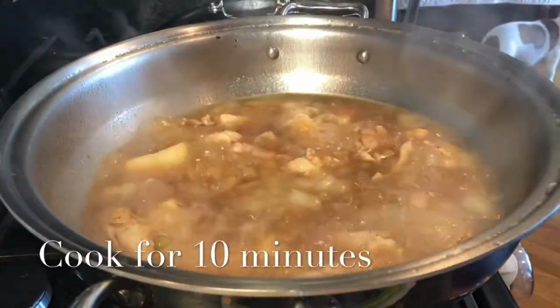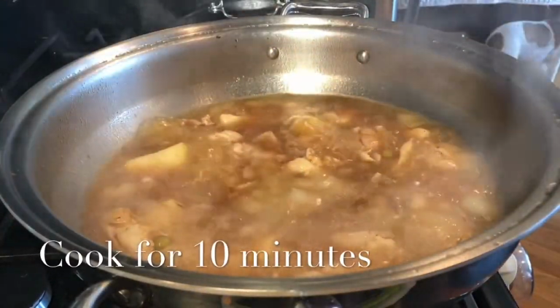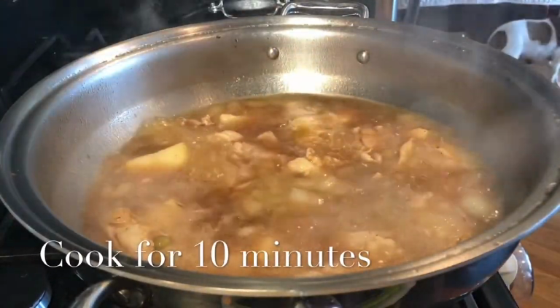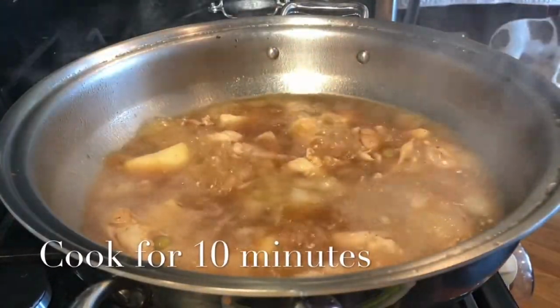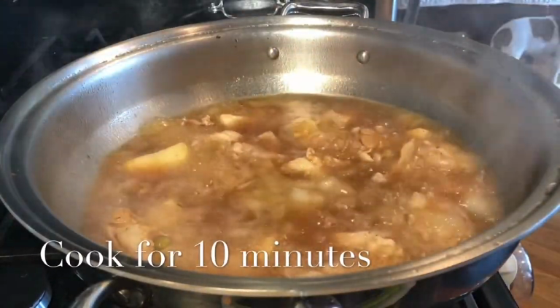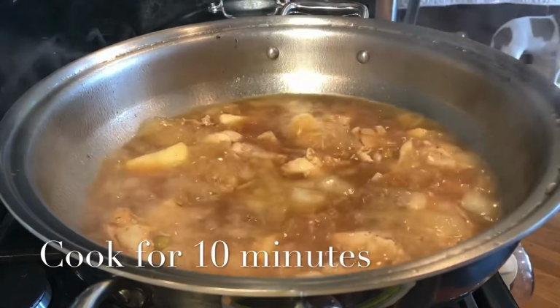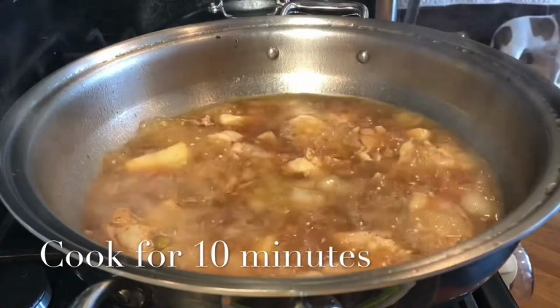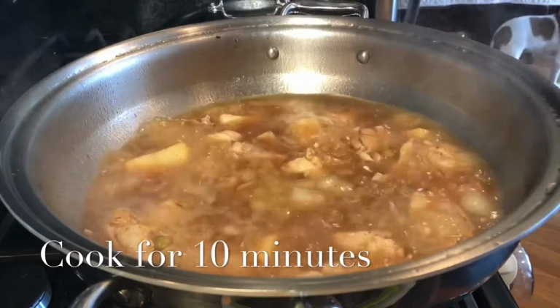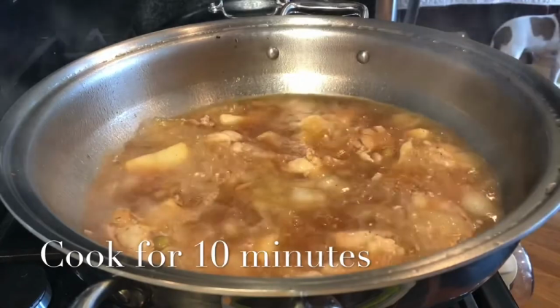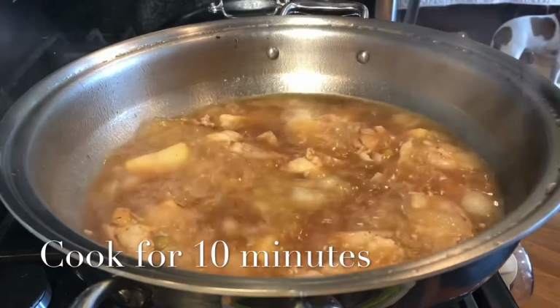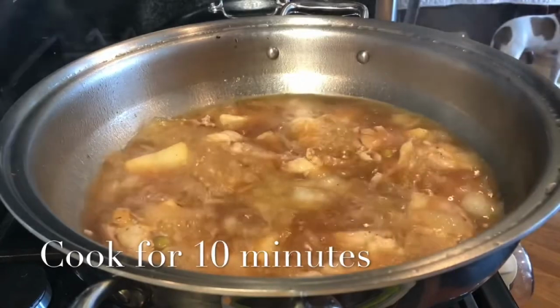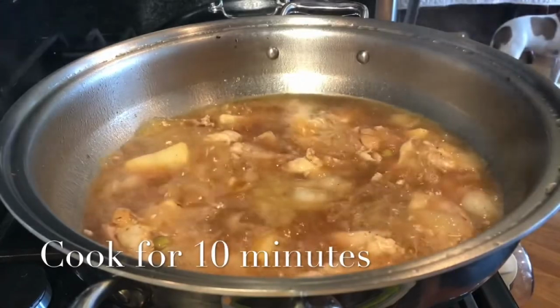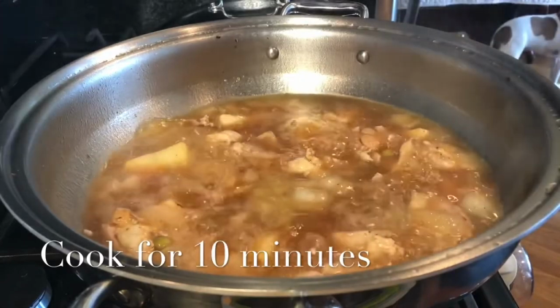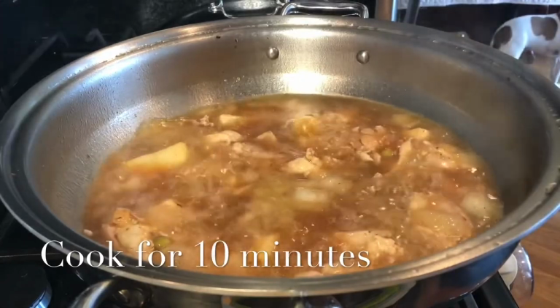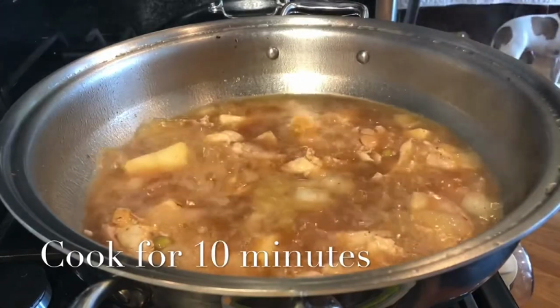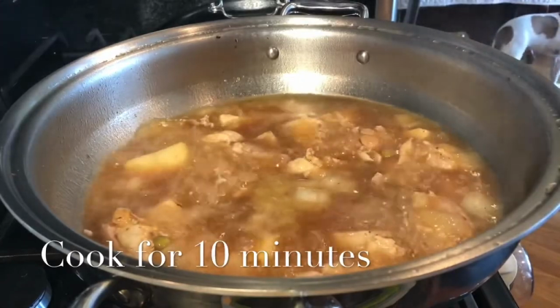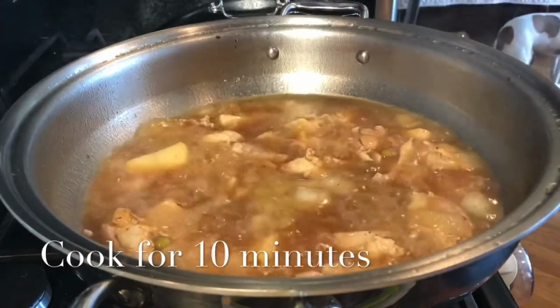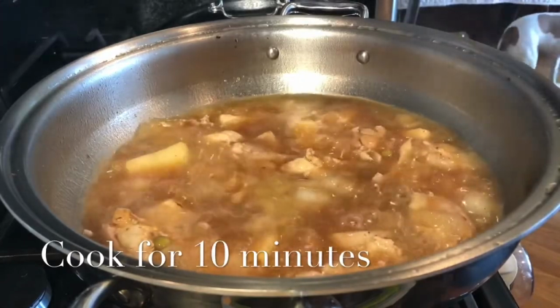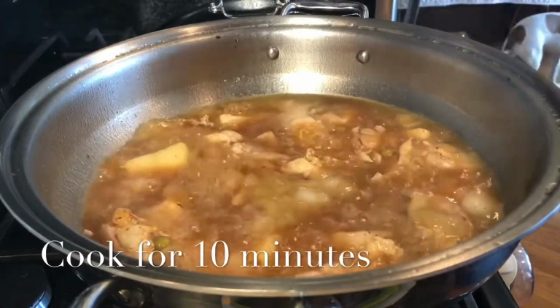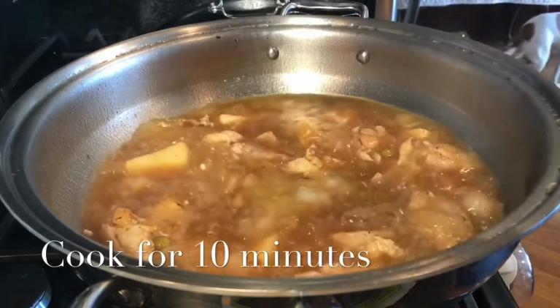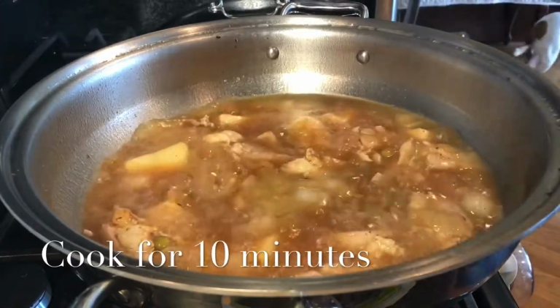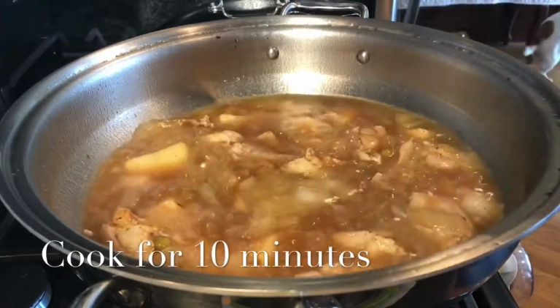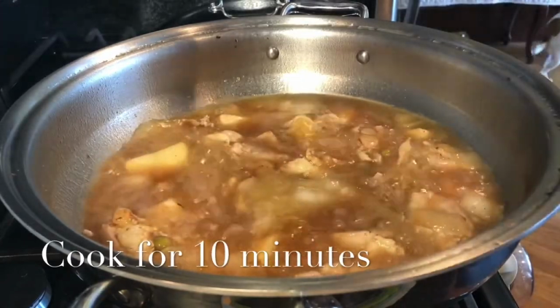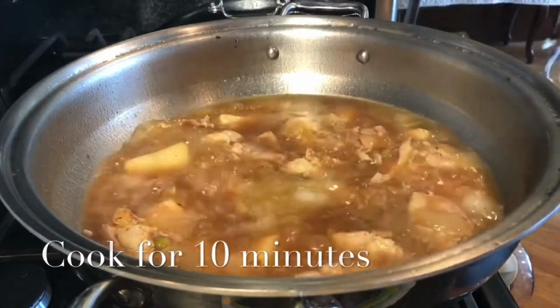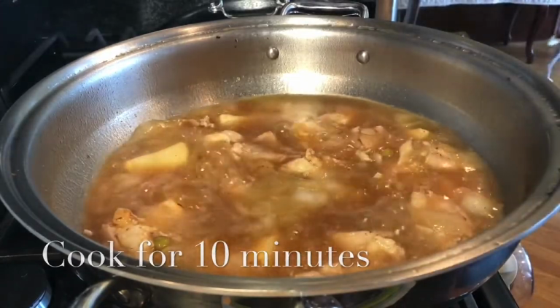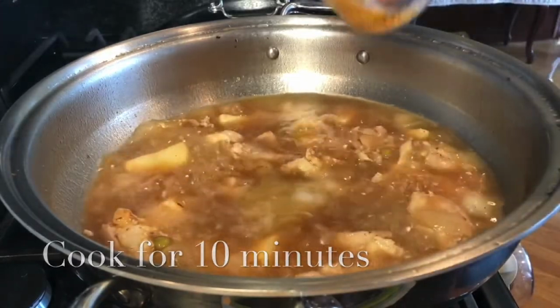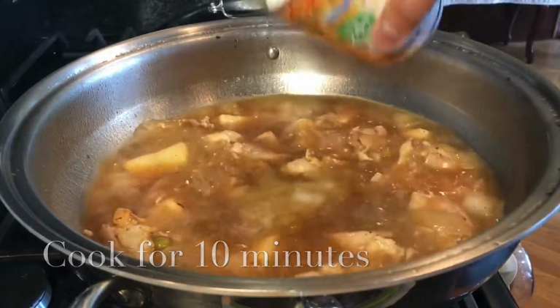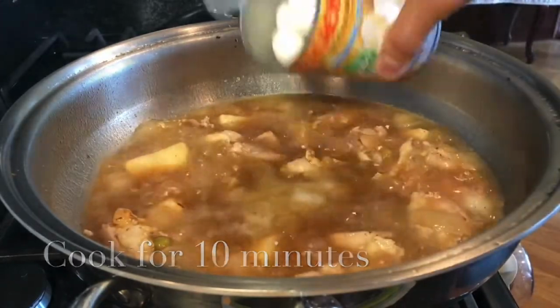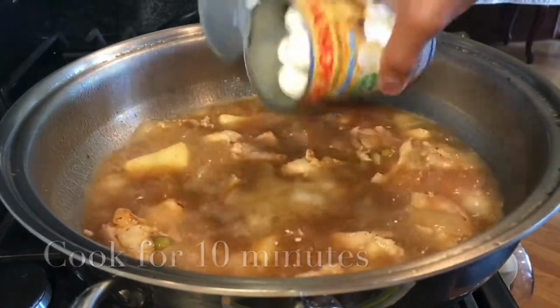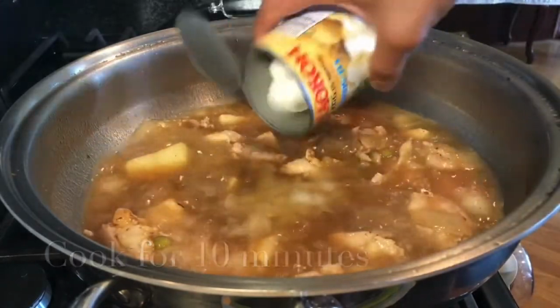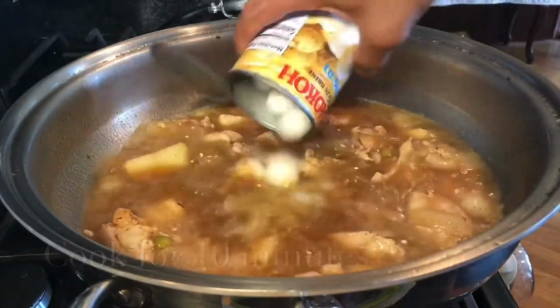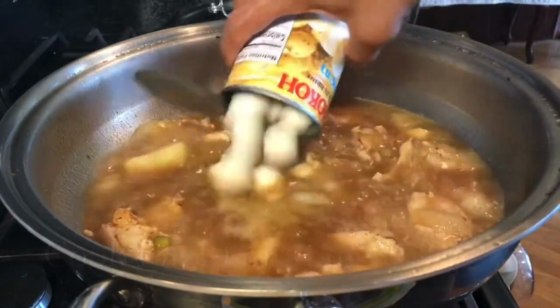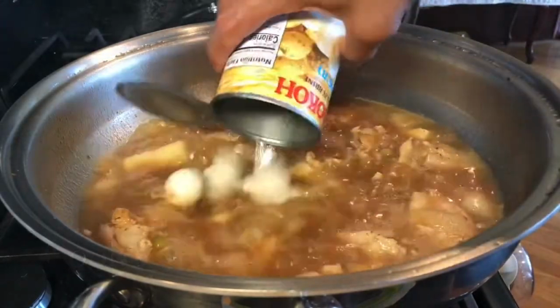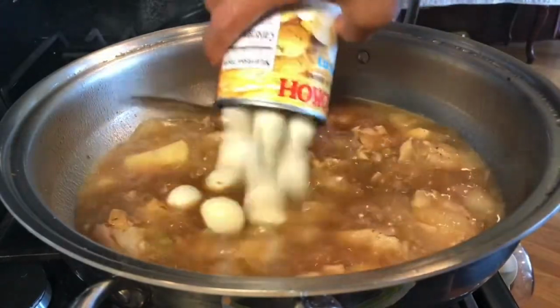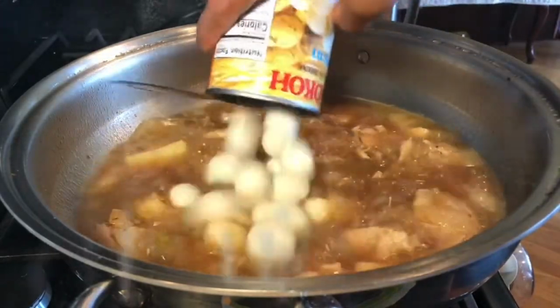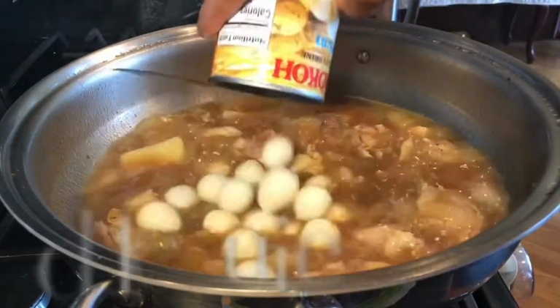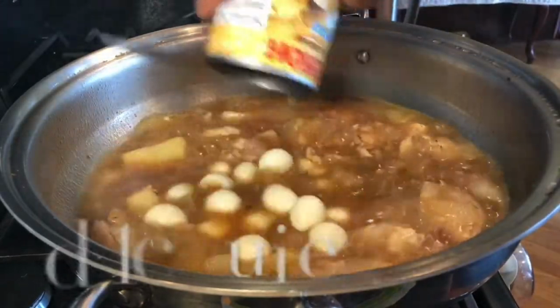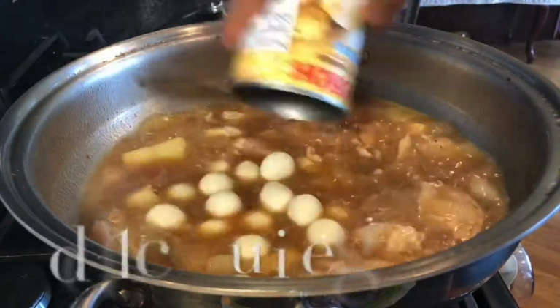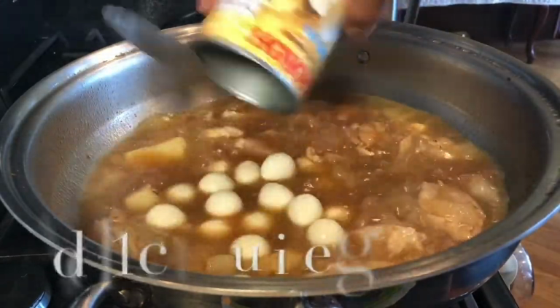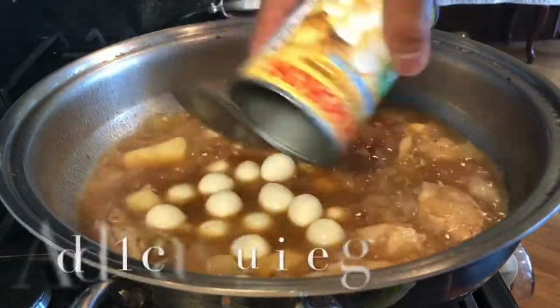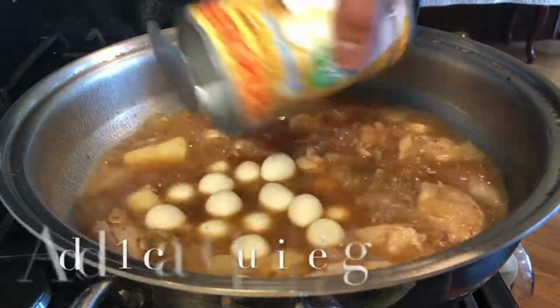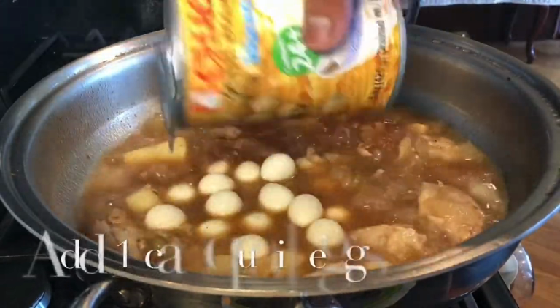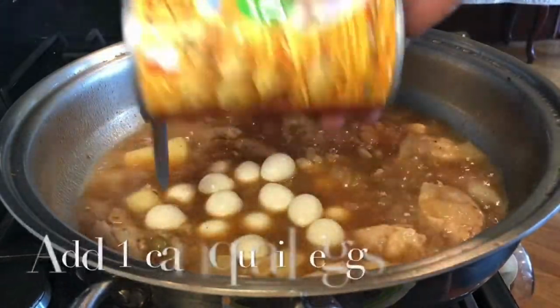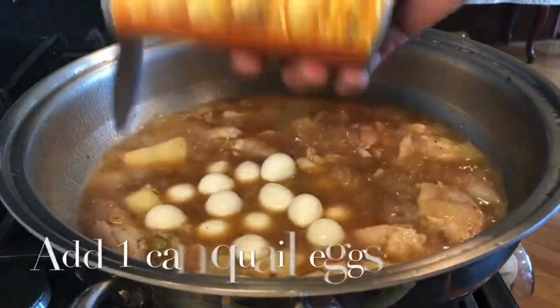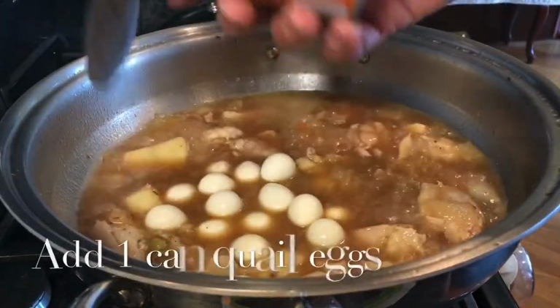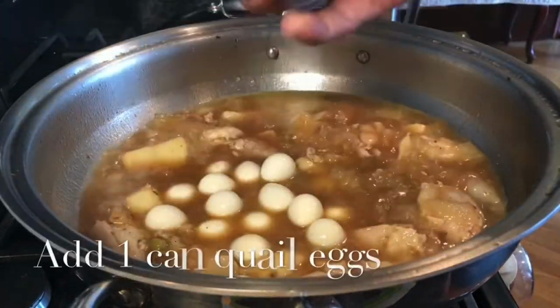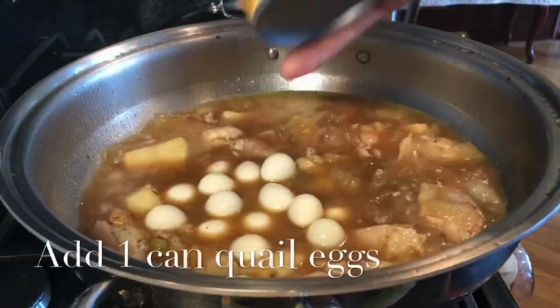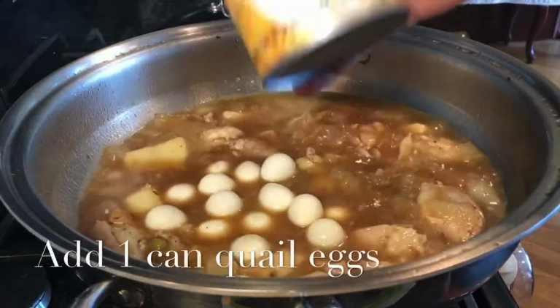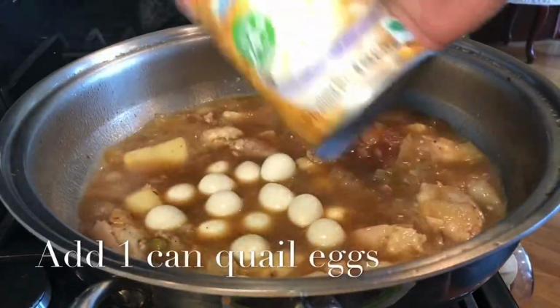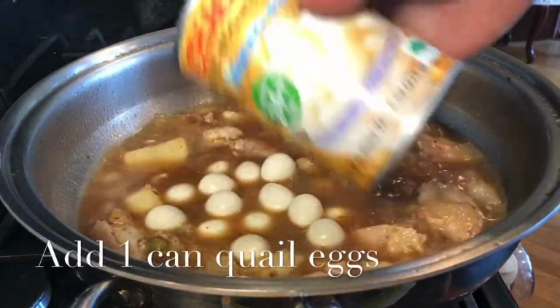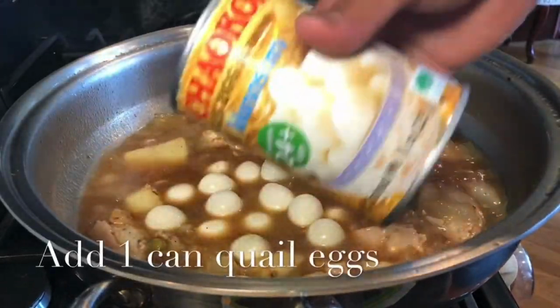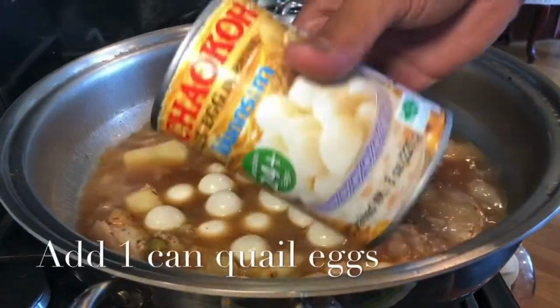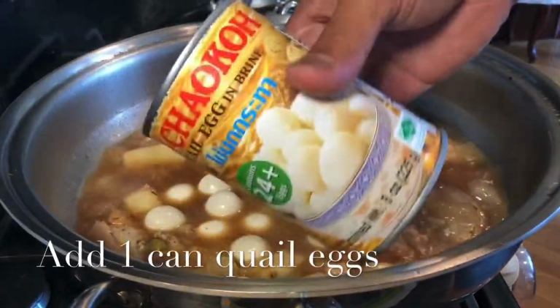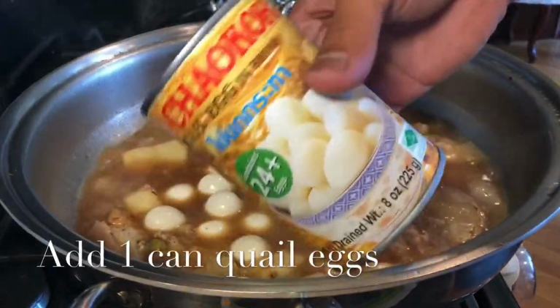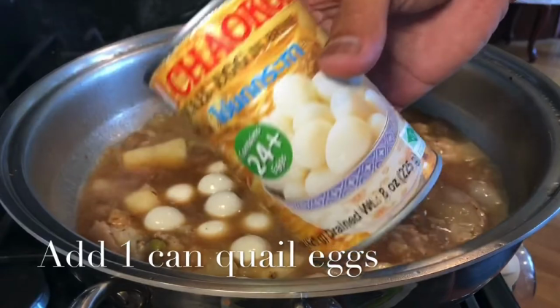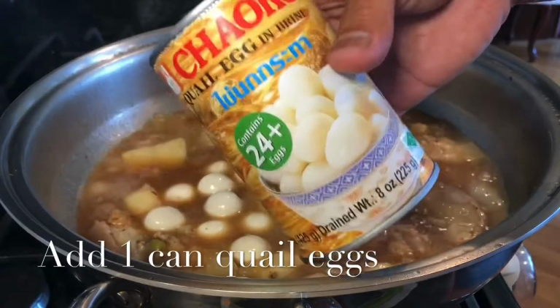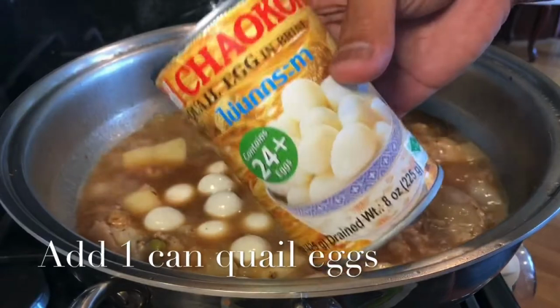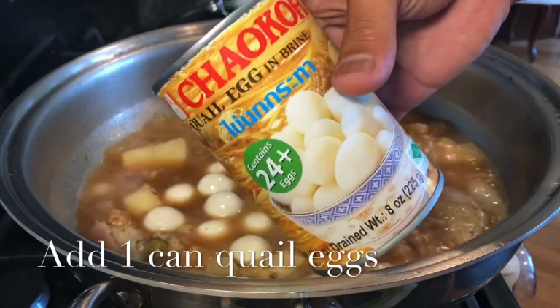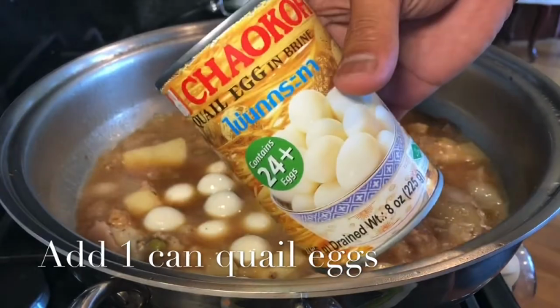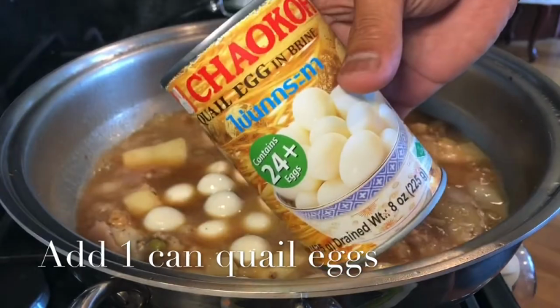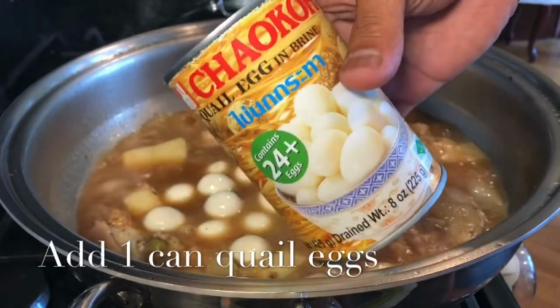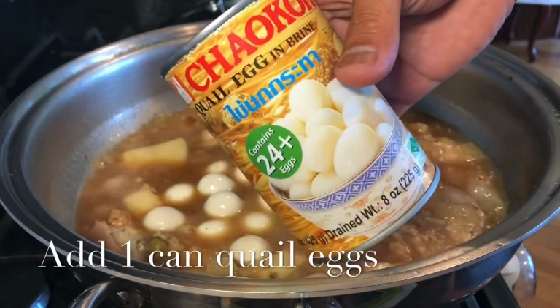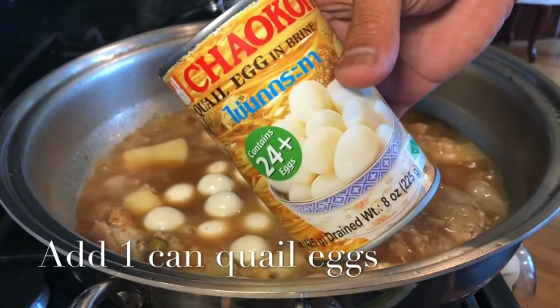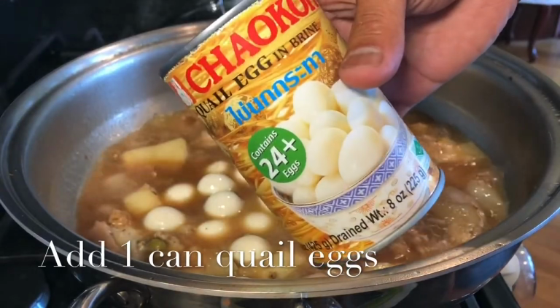Cook it for 10 minutes until the potatoes are soft. I'm now adding one can of quail eggs.